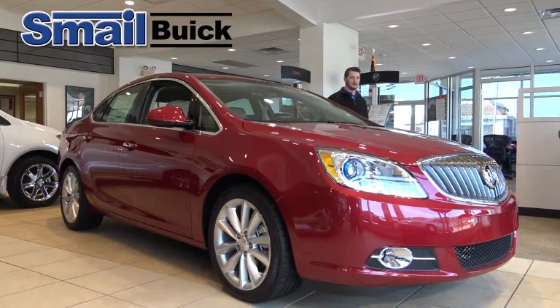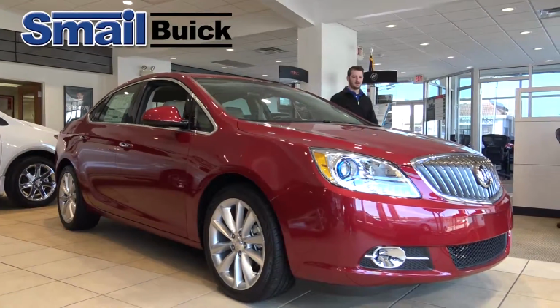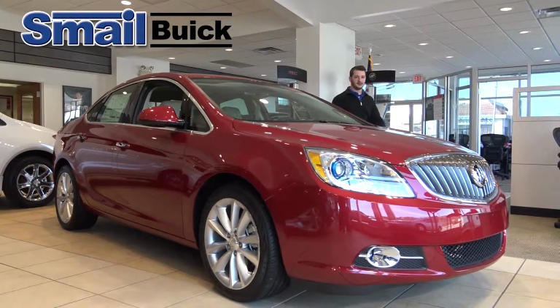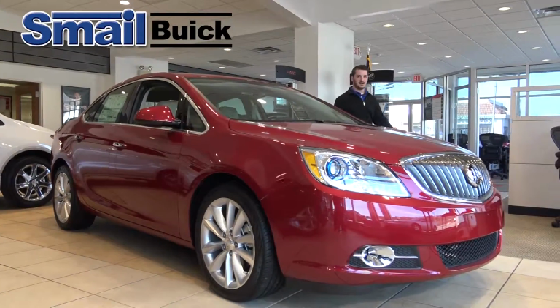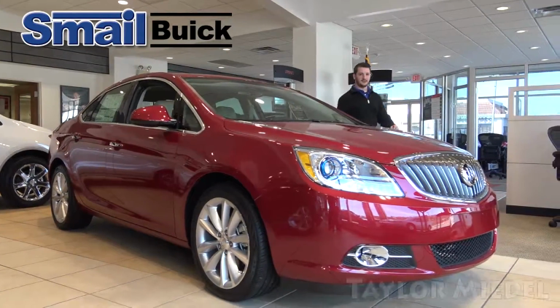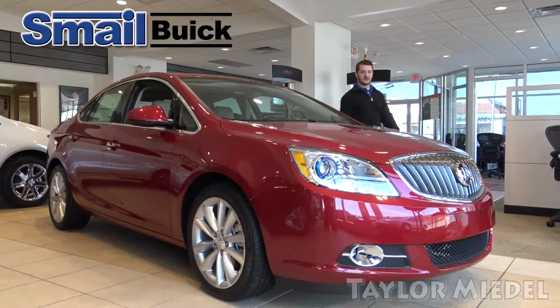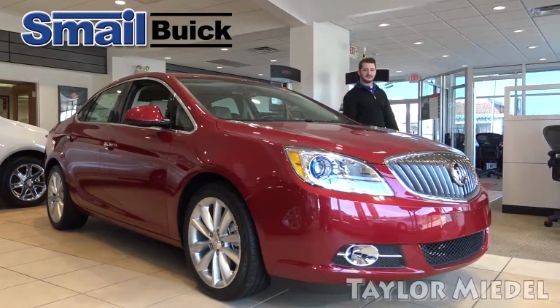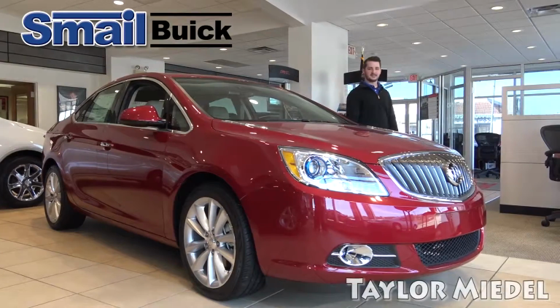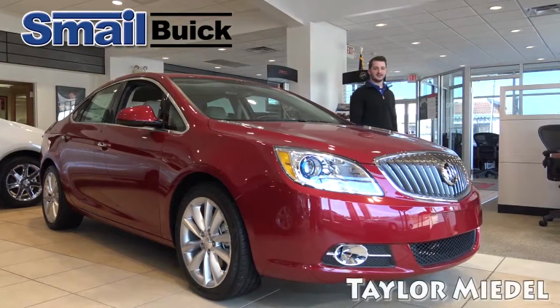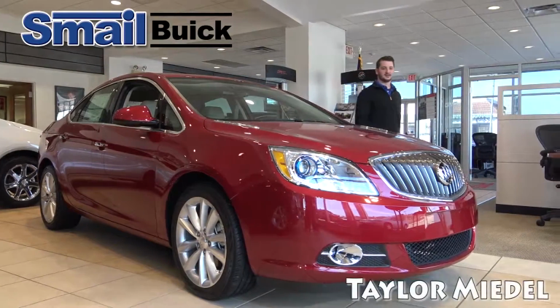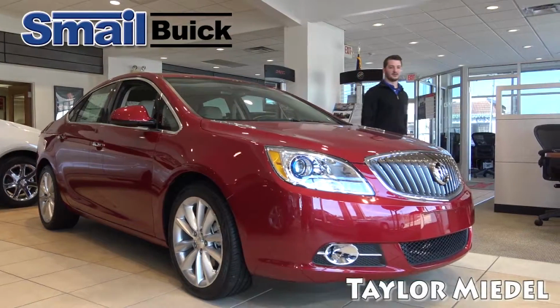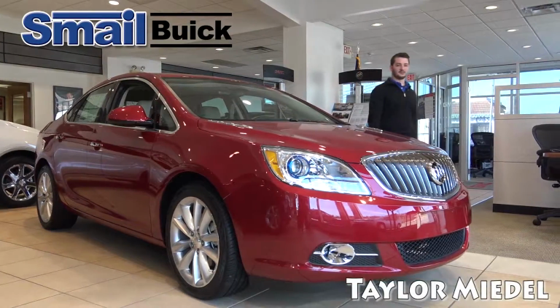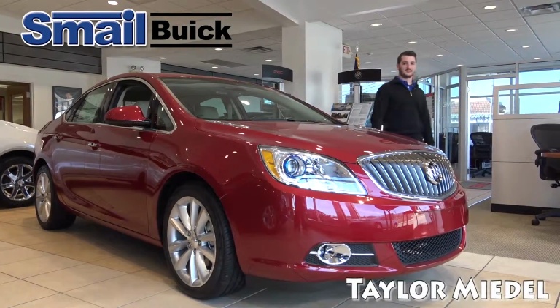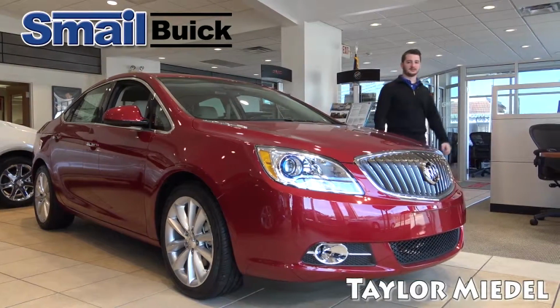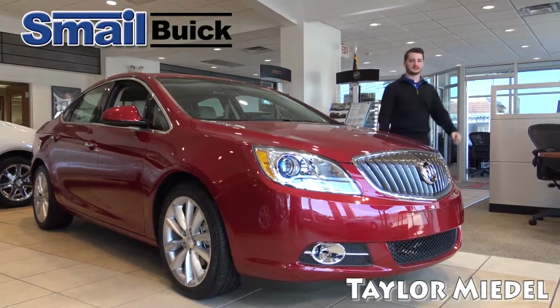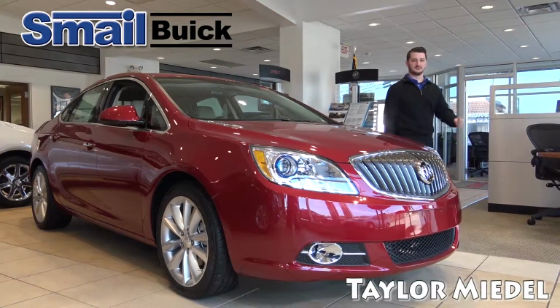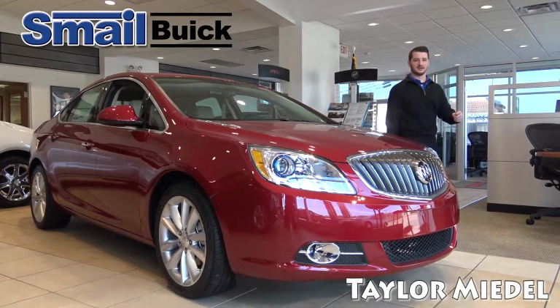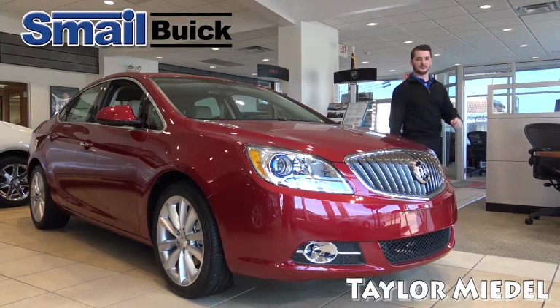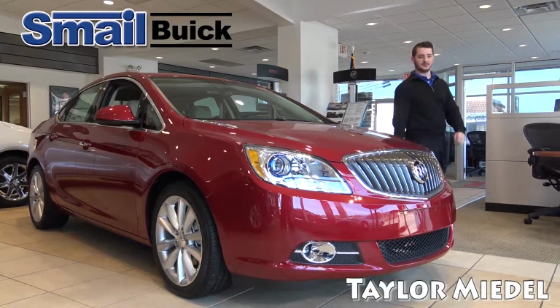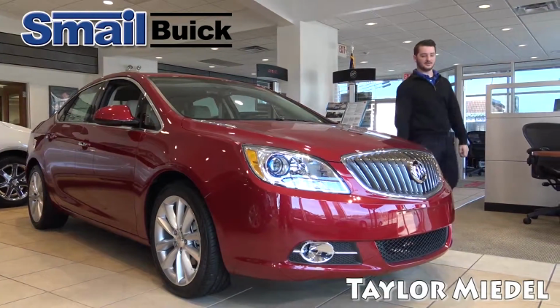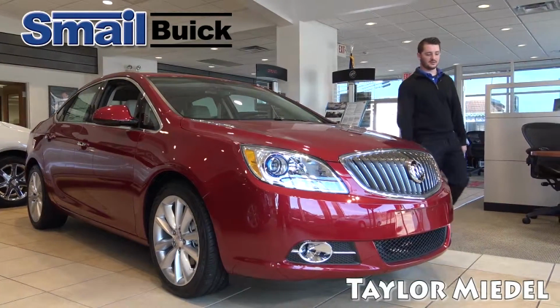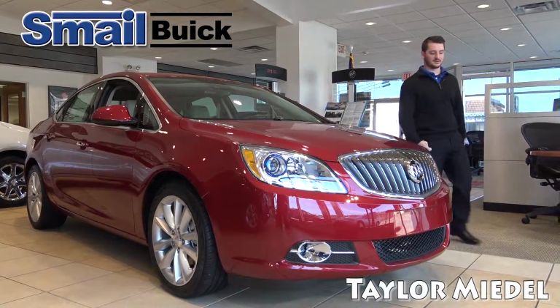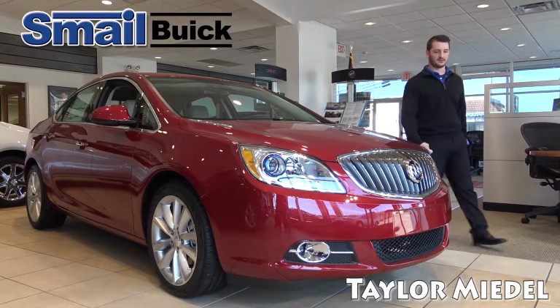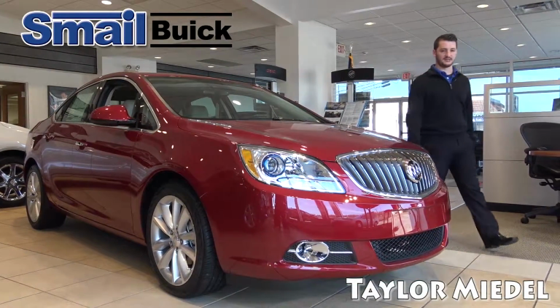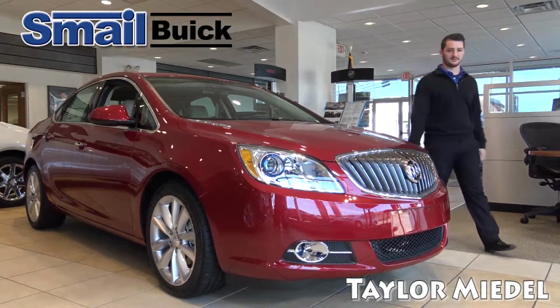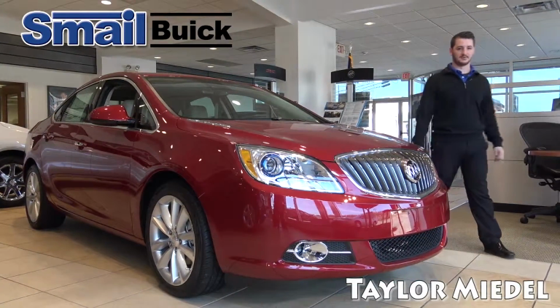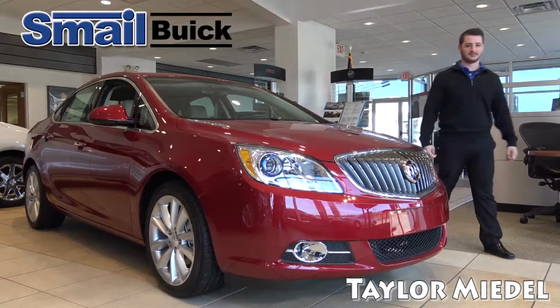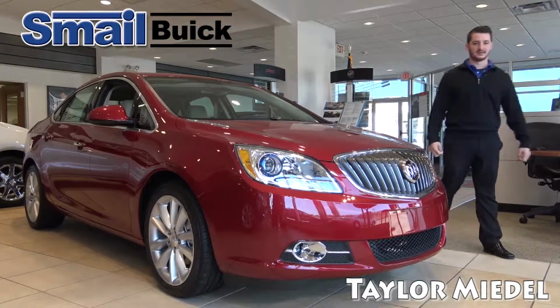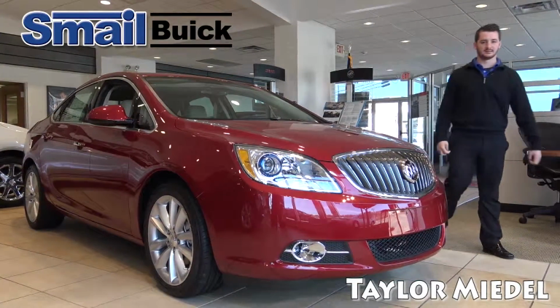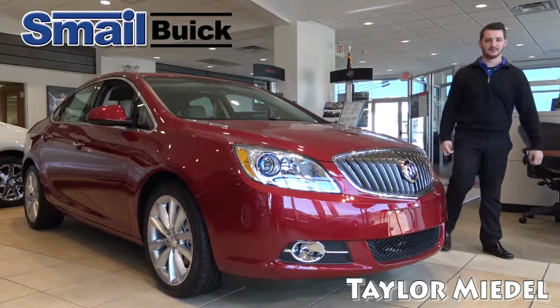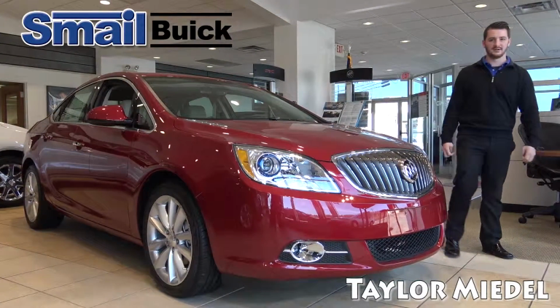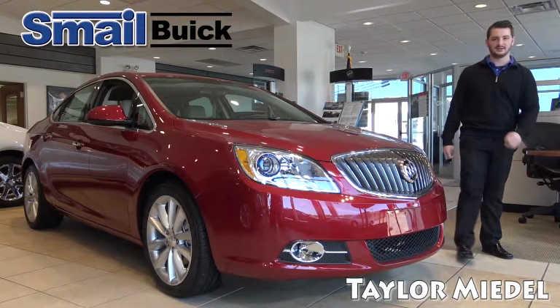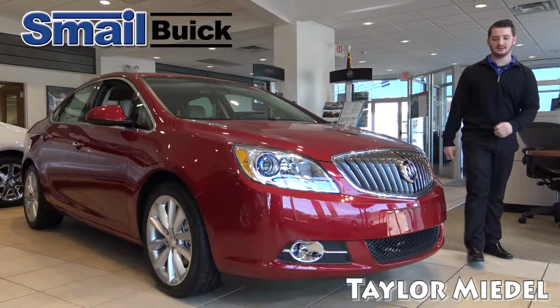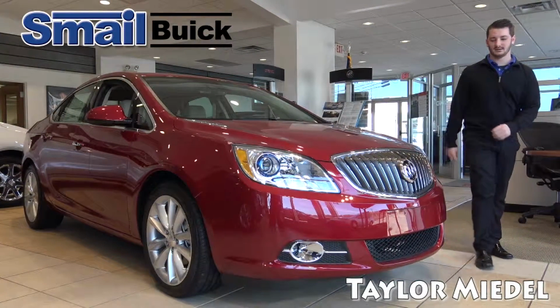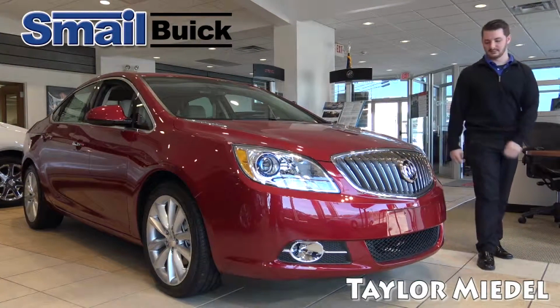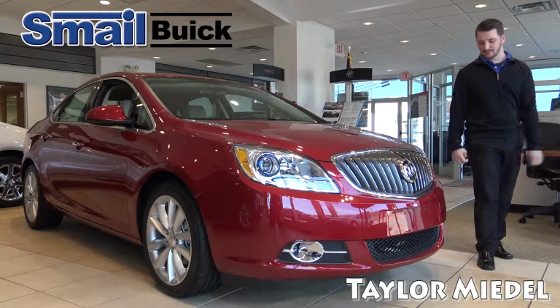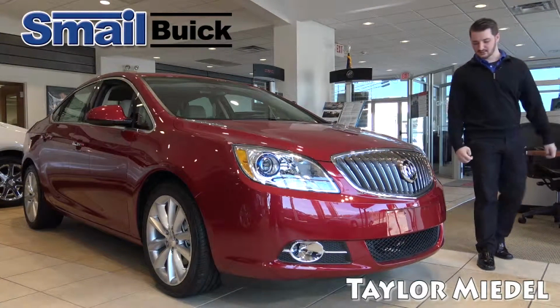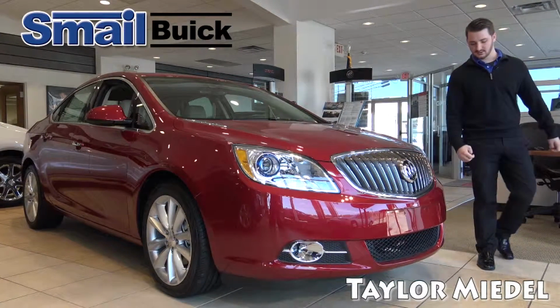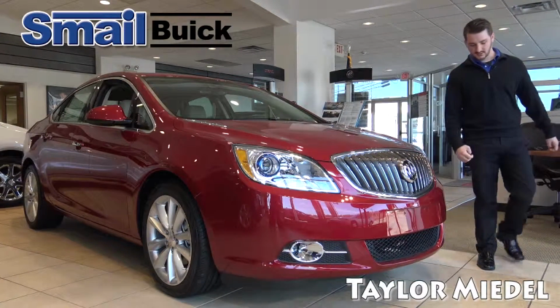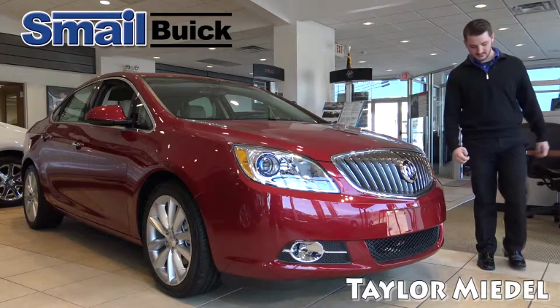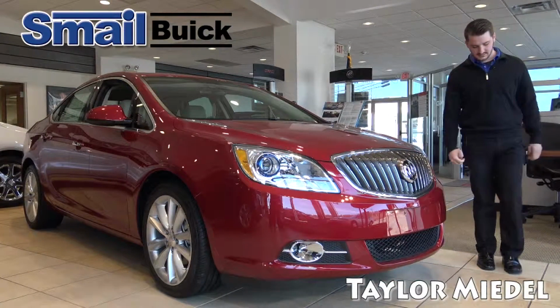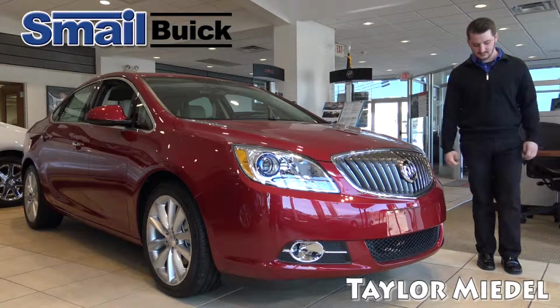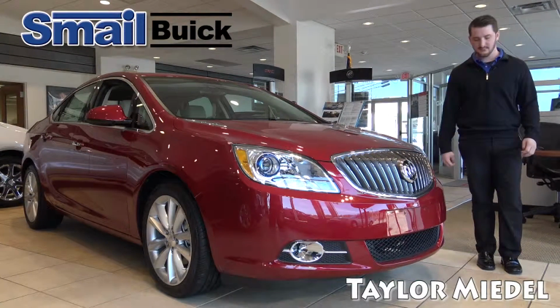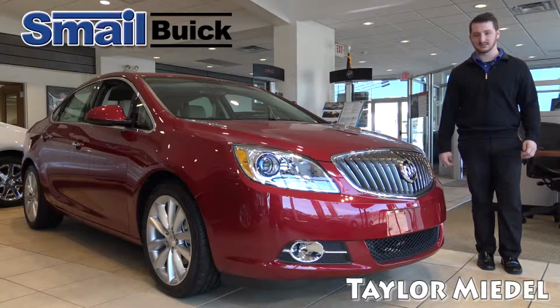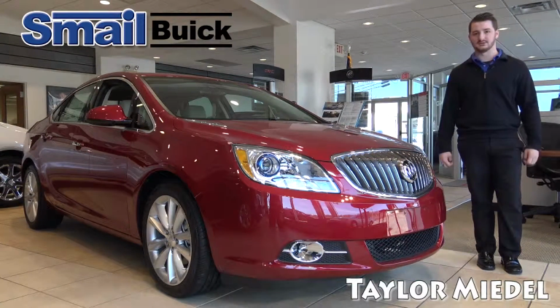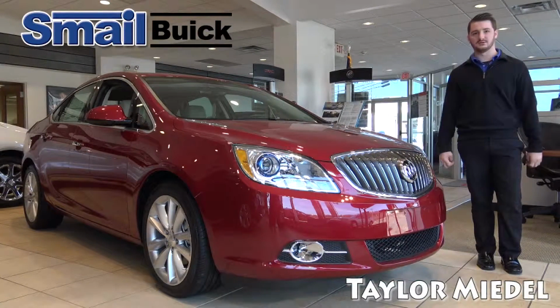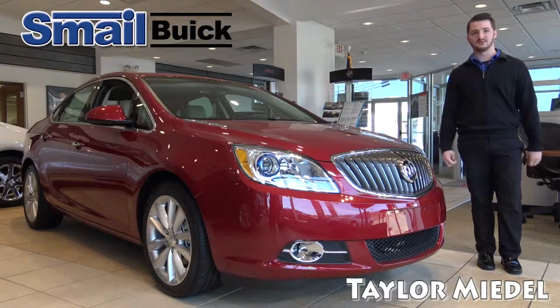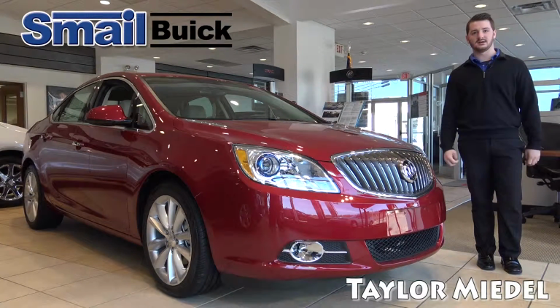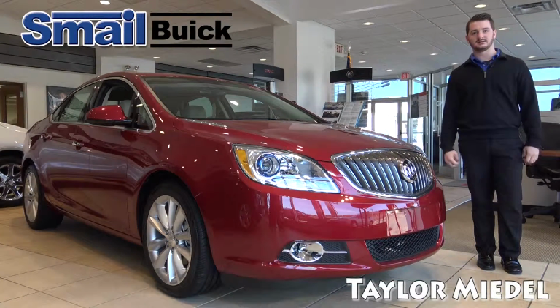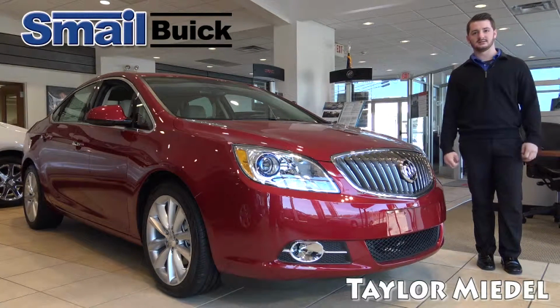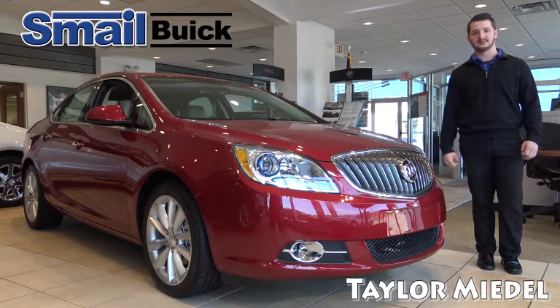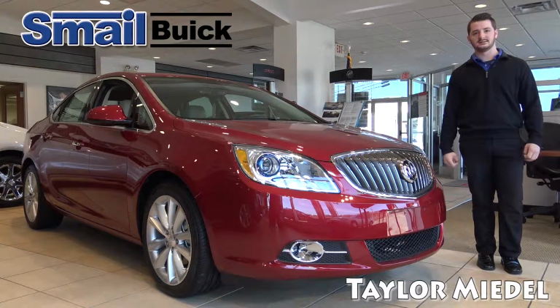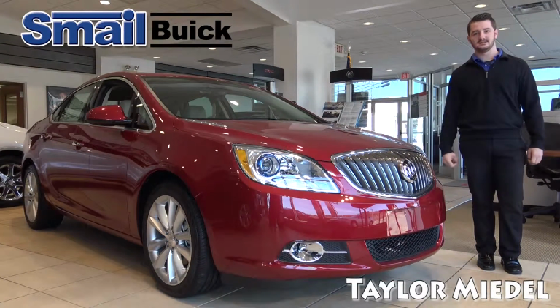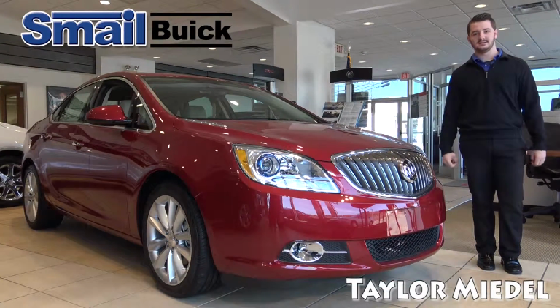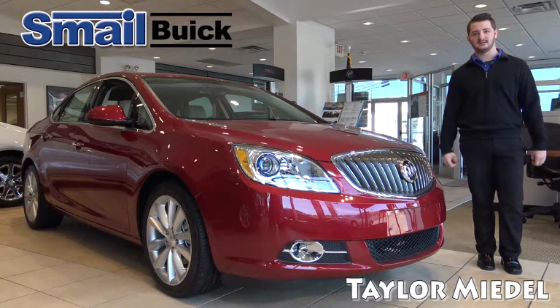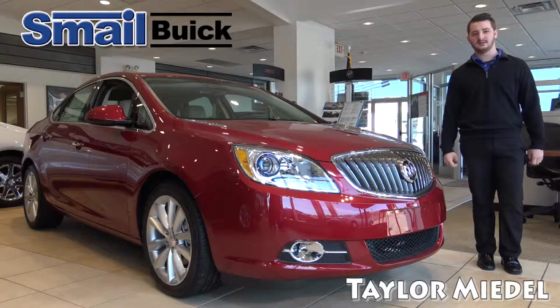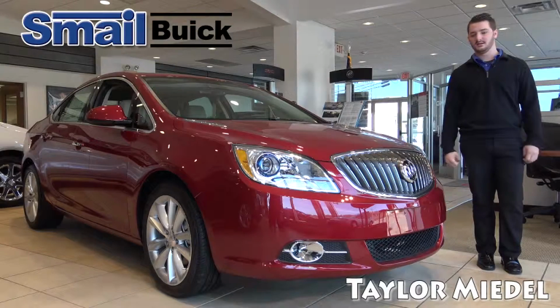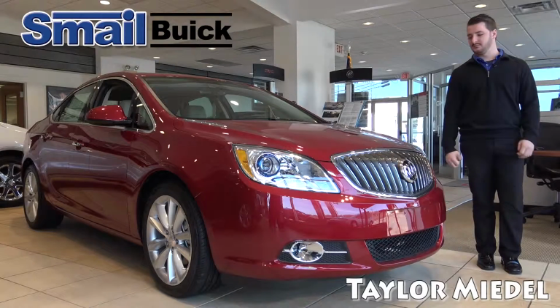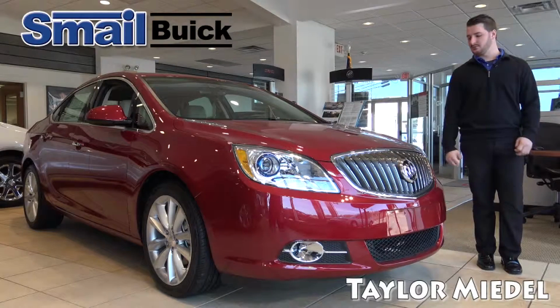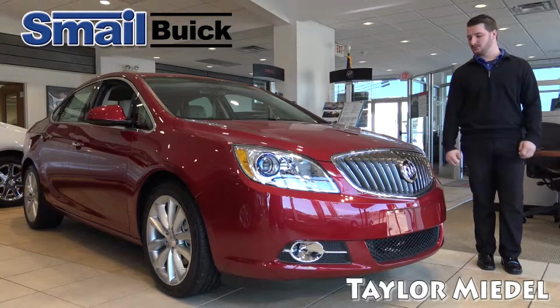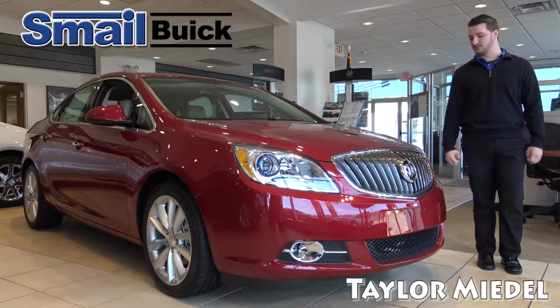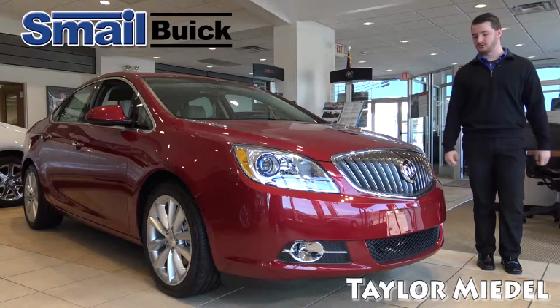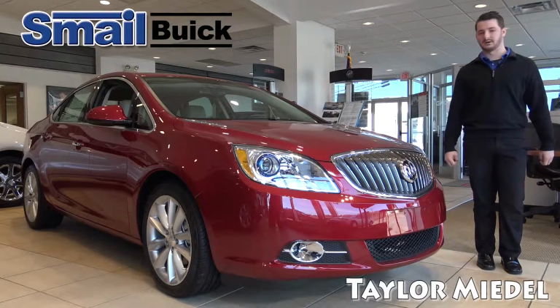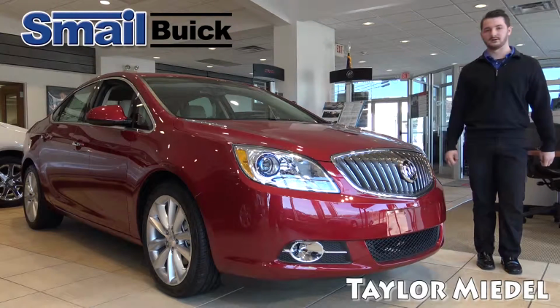Hi, my name is Taylor and I'm here with Smail Buick in Greensburg, Pennsylvania, to talk to you about the 2016 Buick Verano.